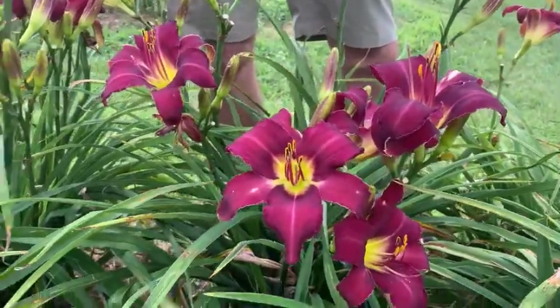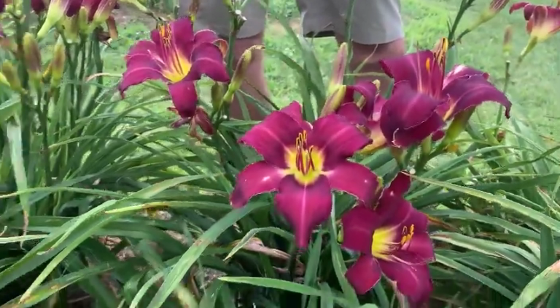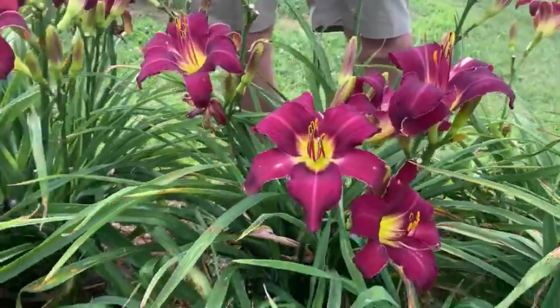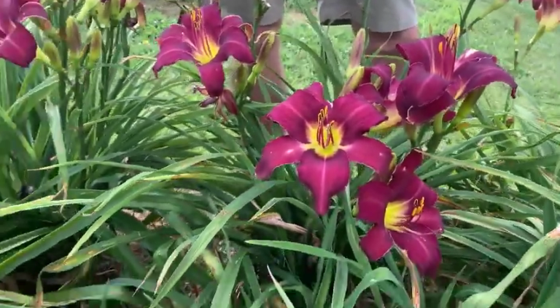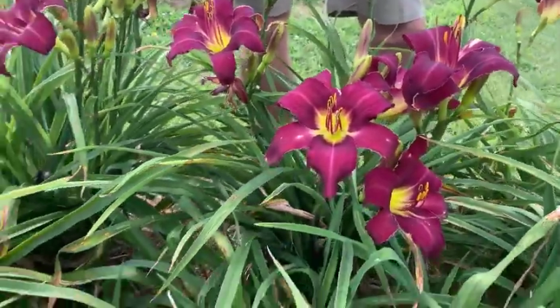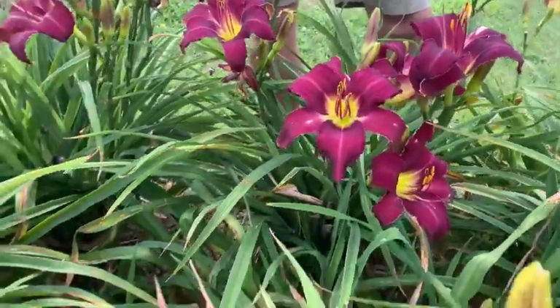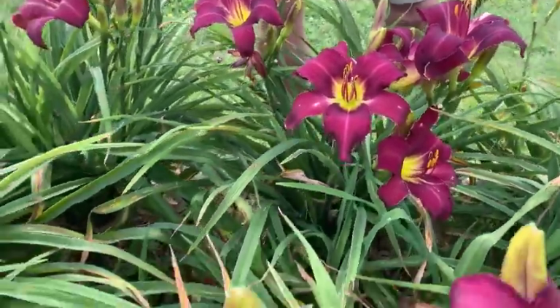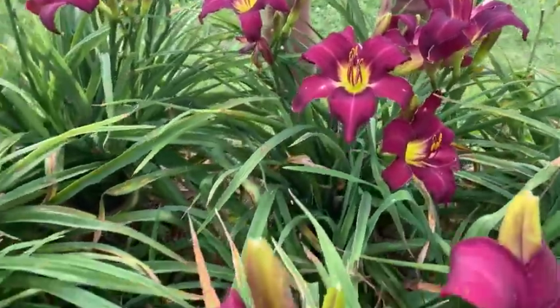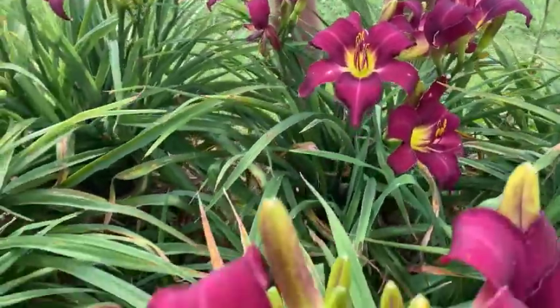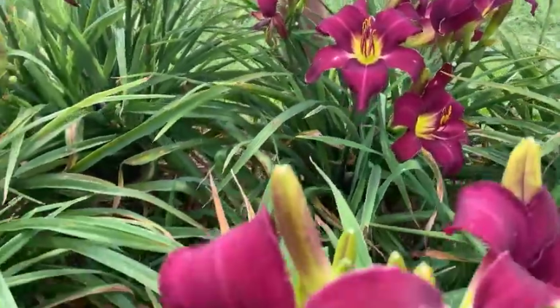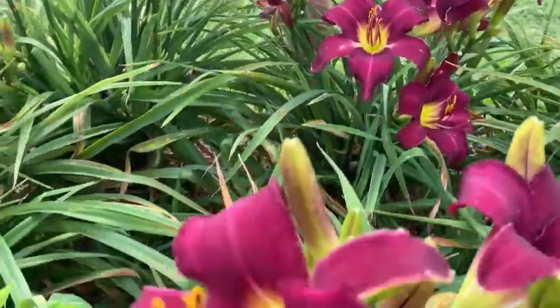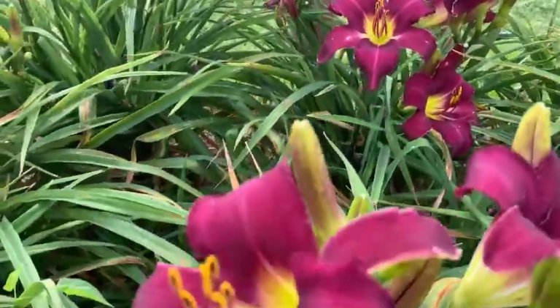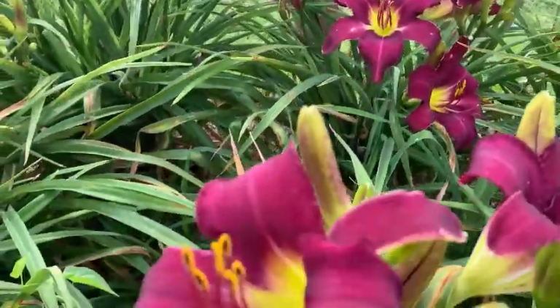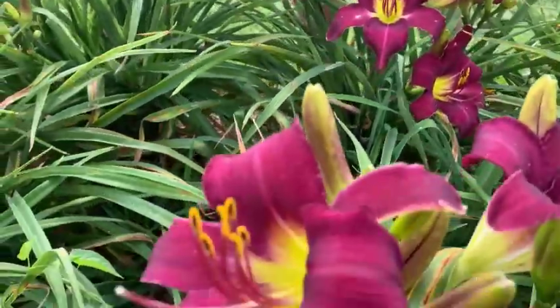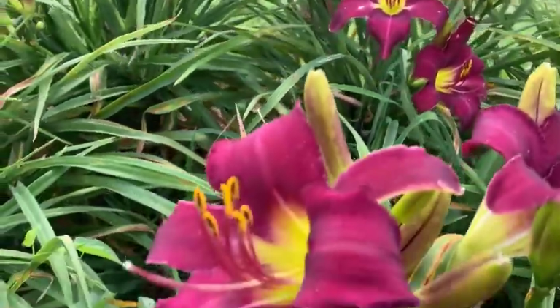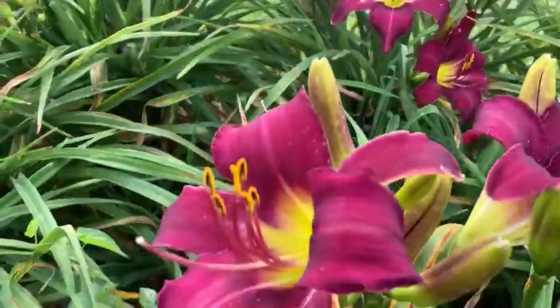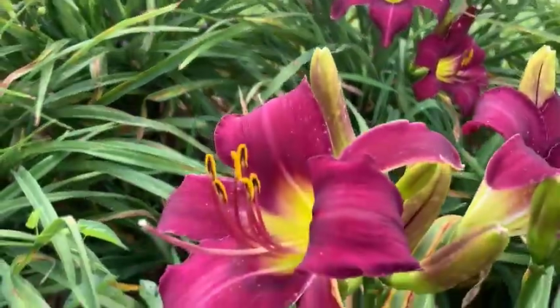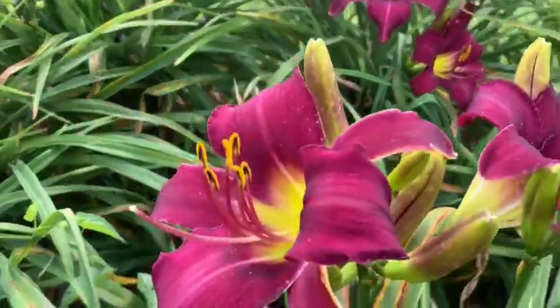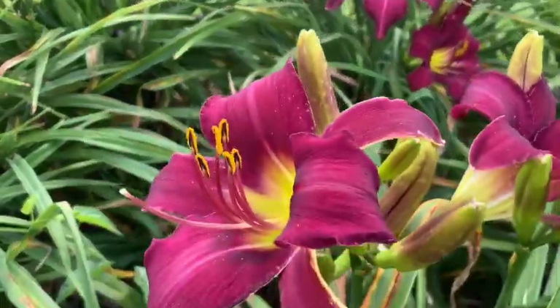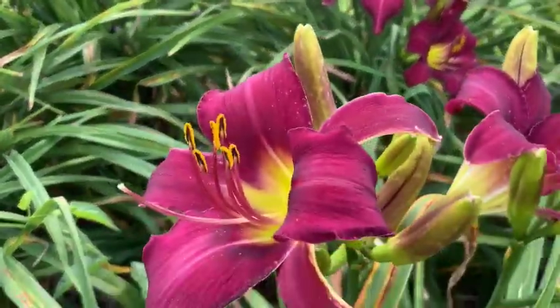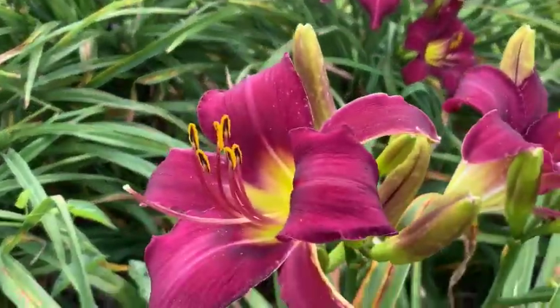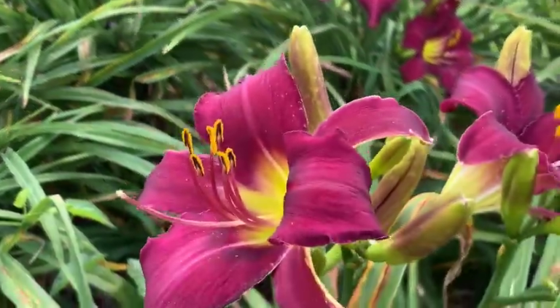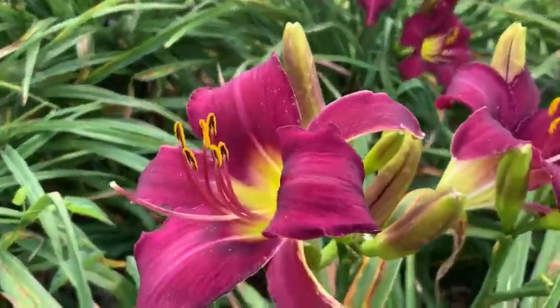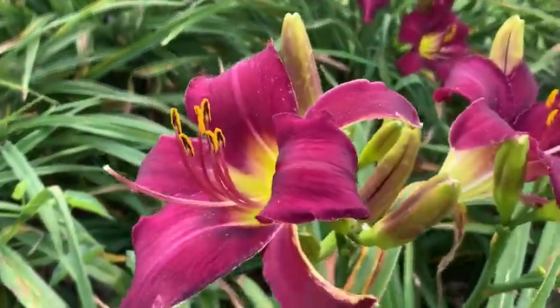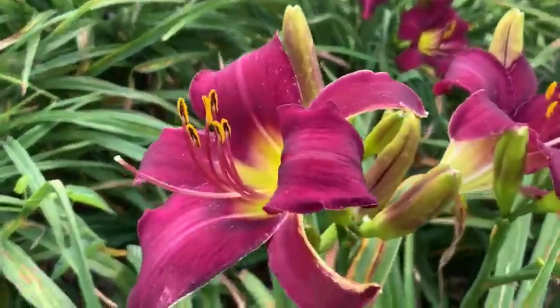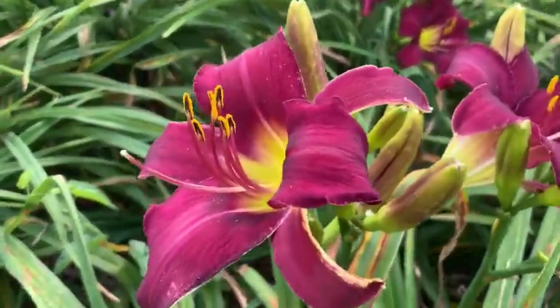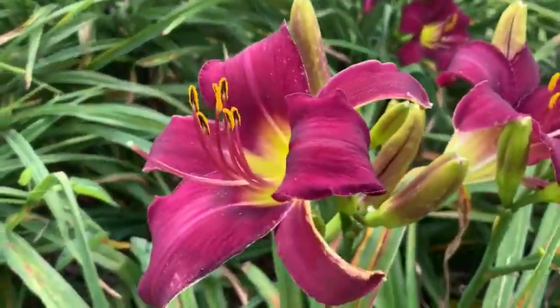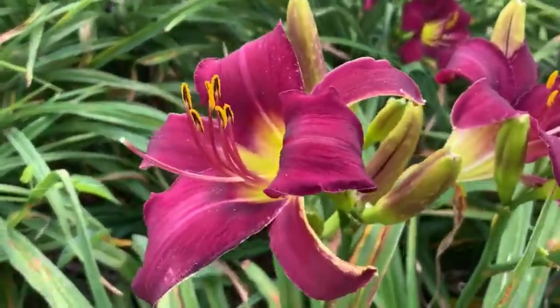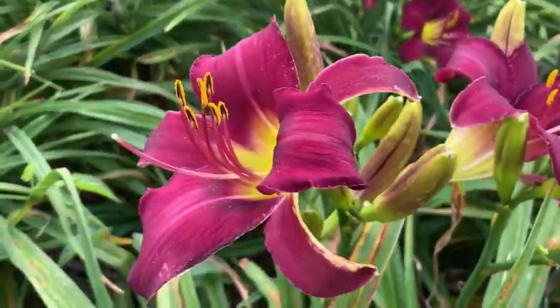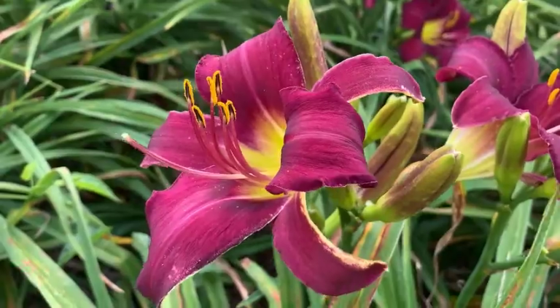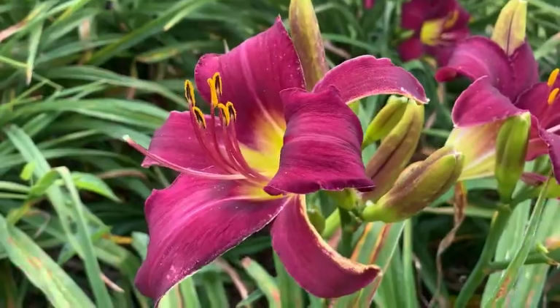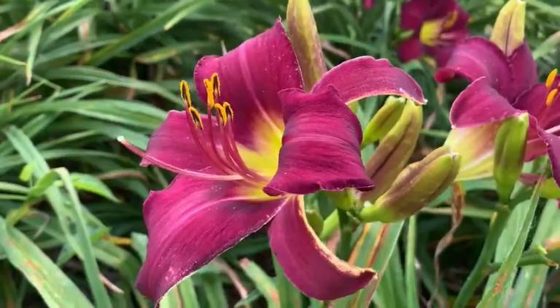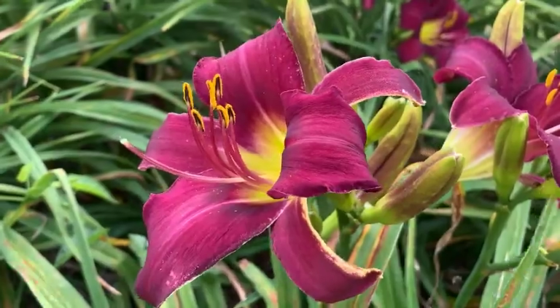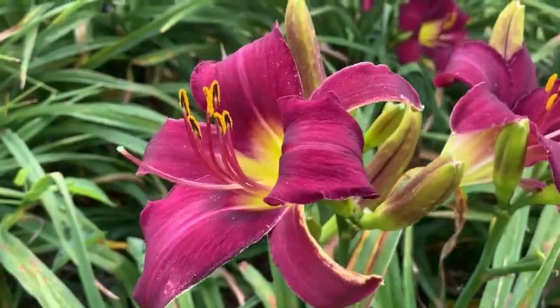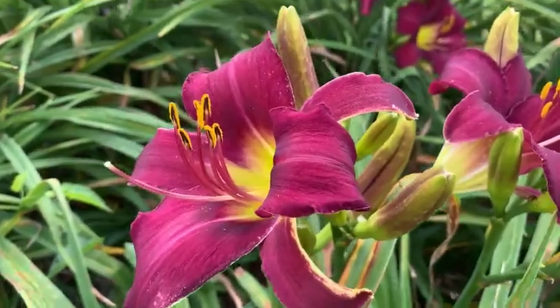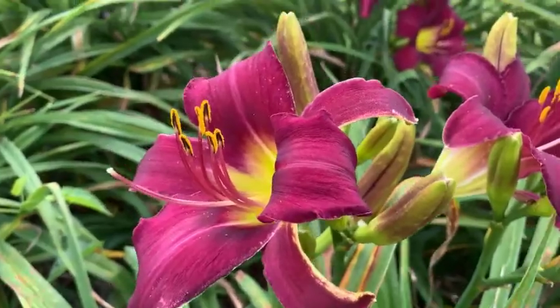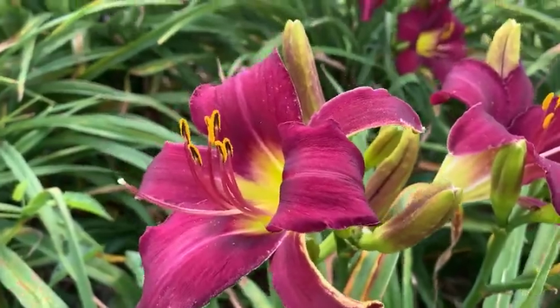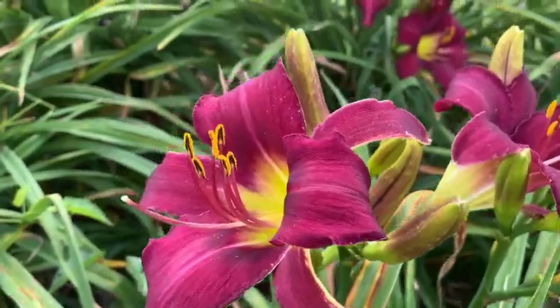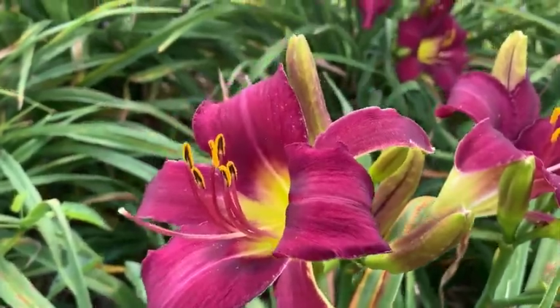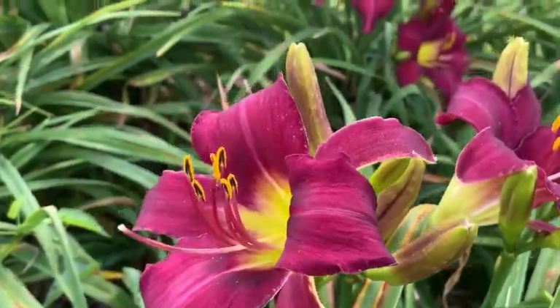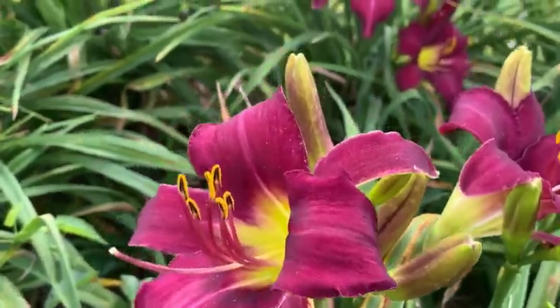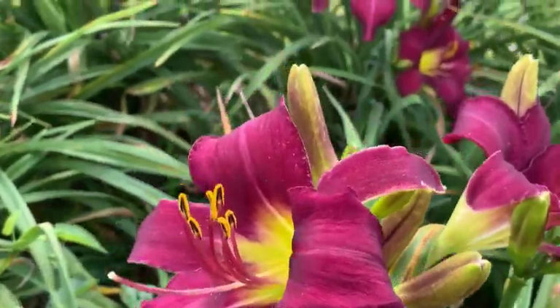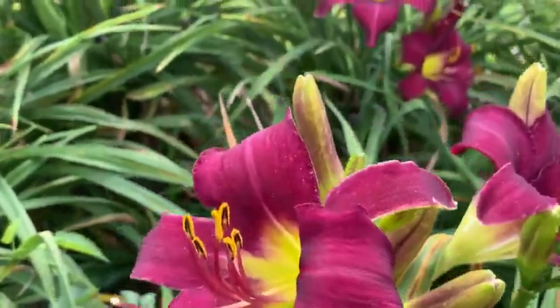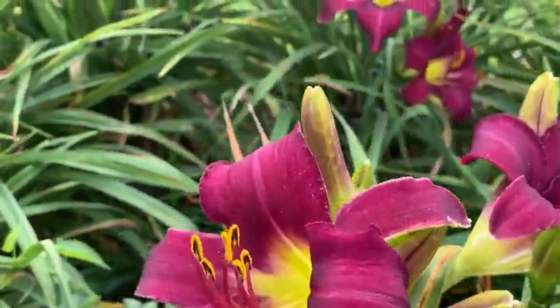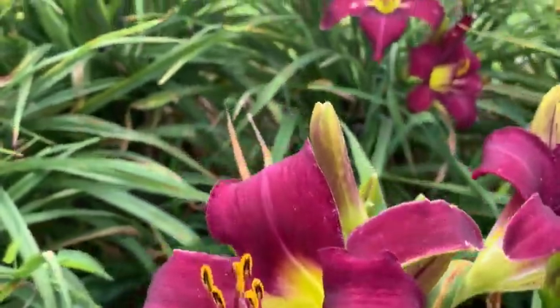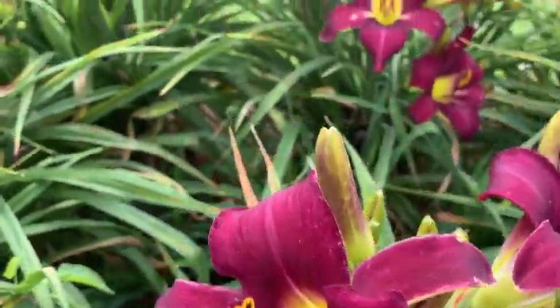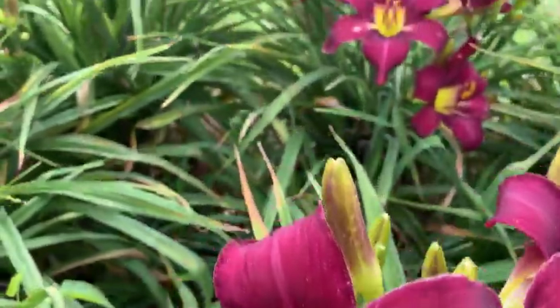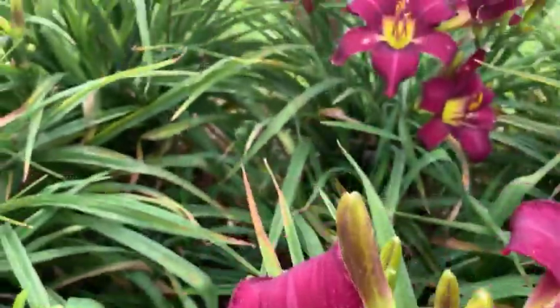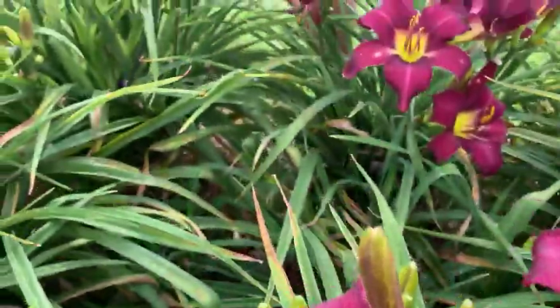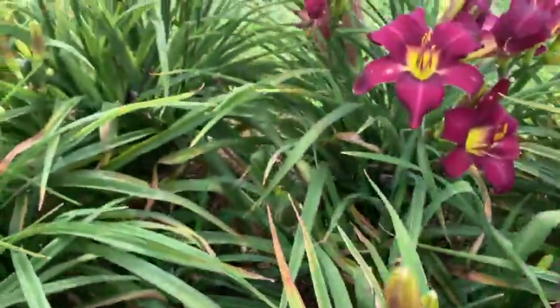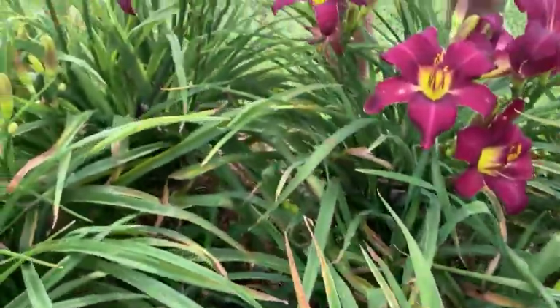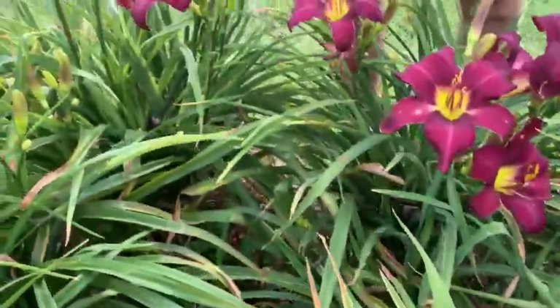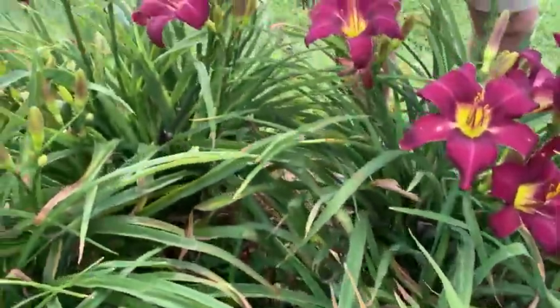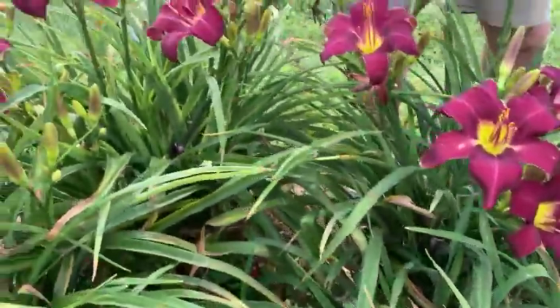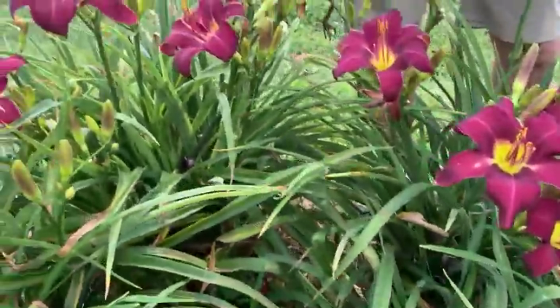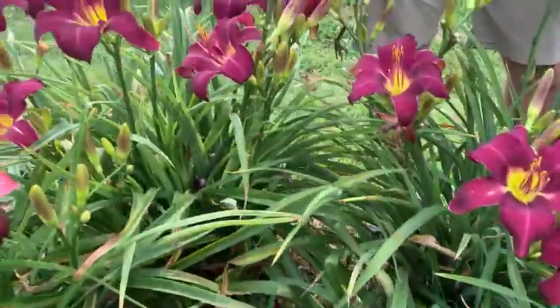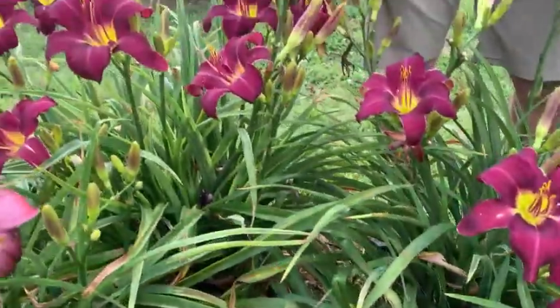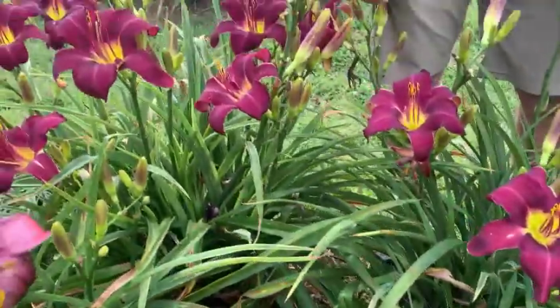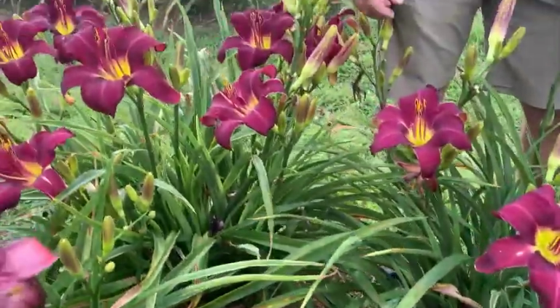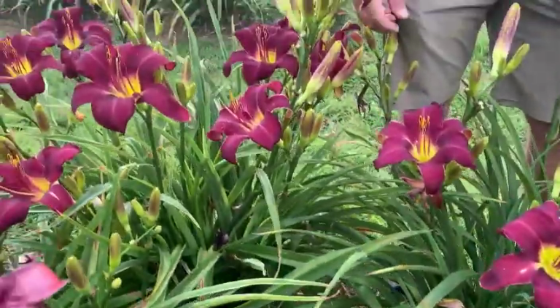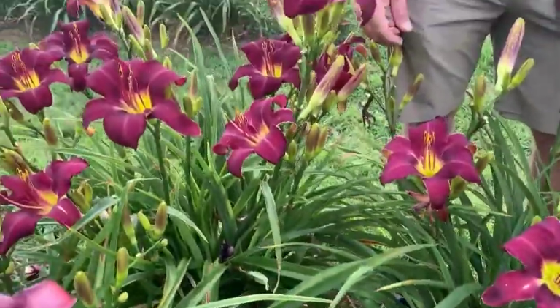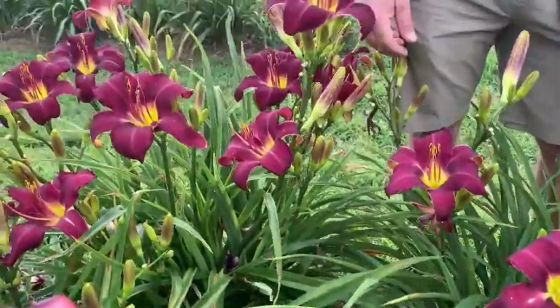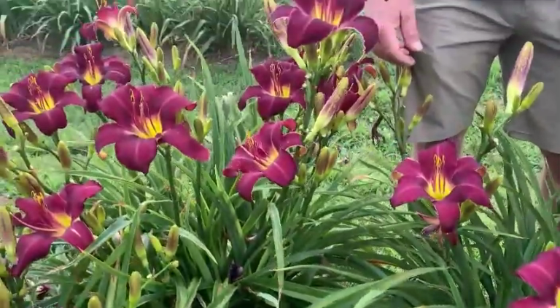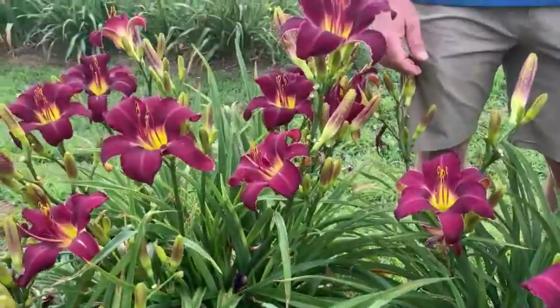A nice big bloom, about six inches tall, held on big tall 36-inch scapes. This is Wayside King Royale.